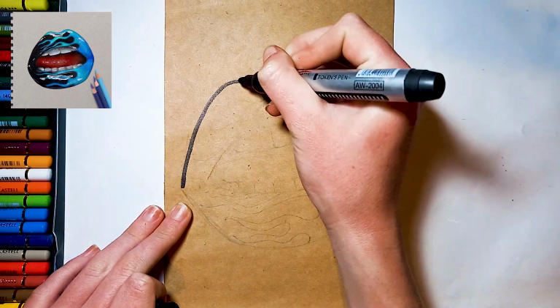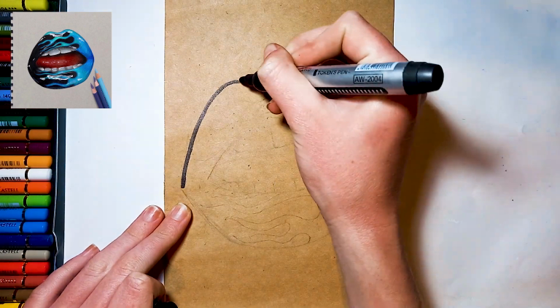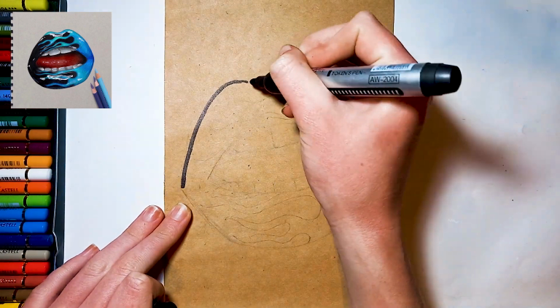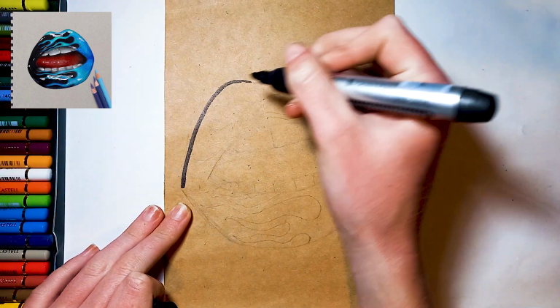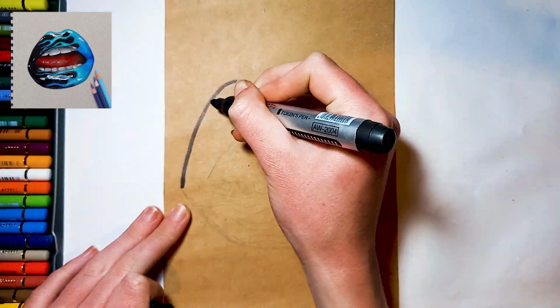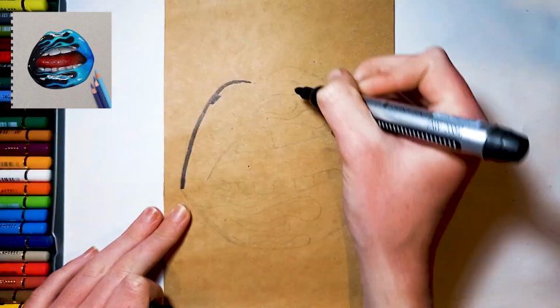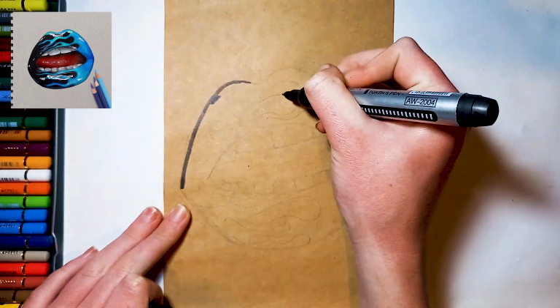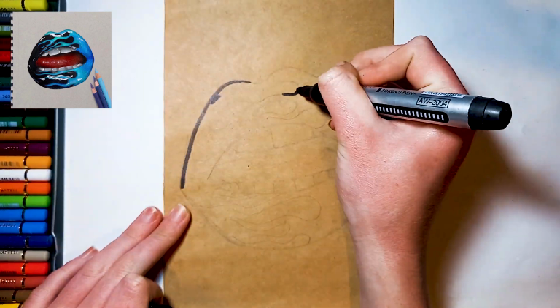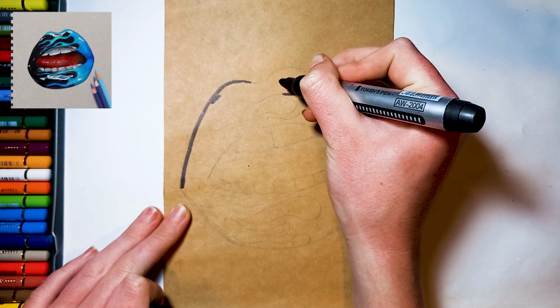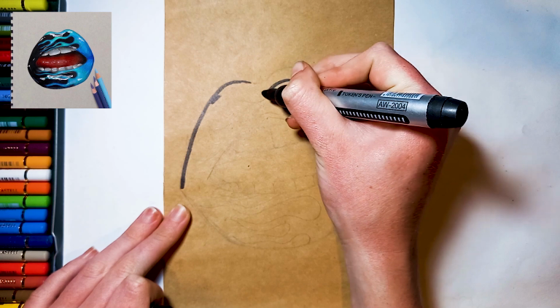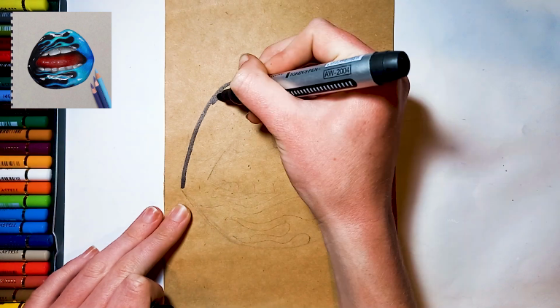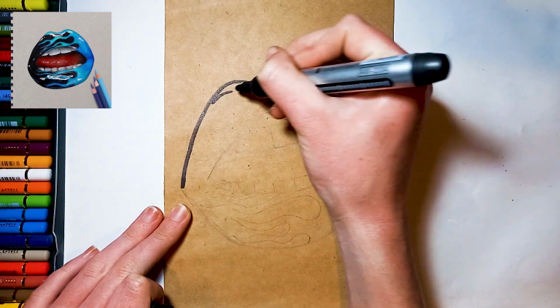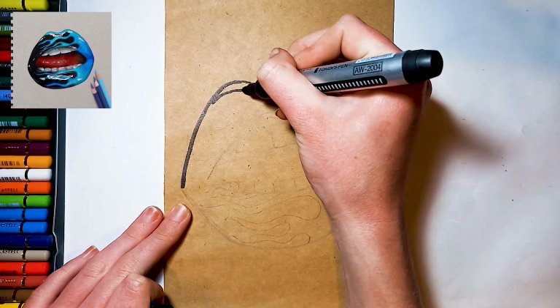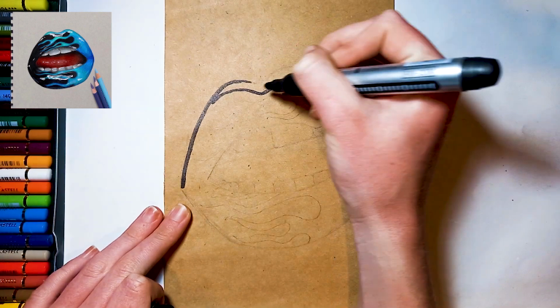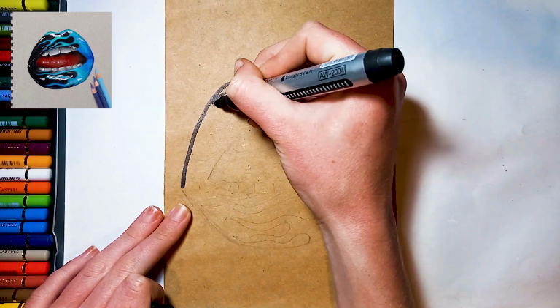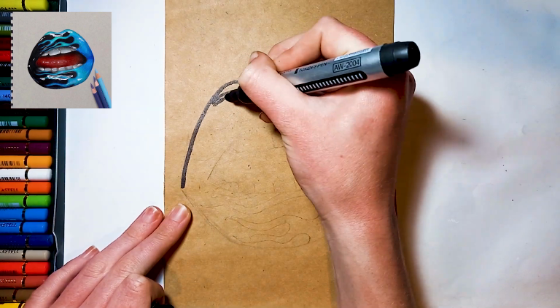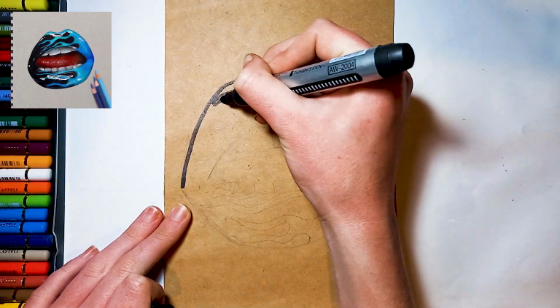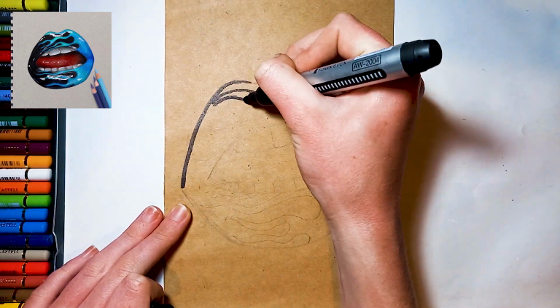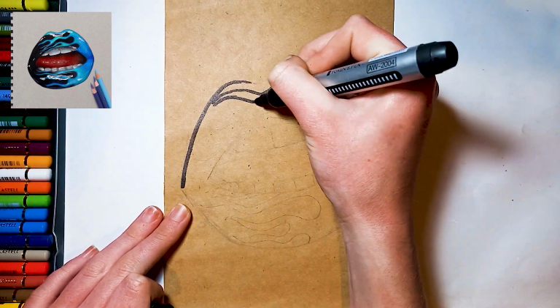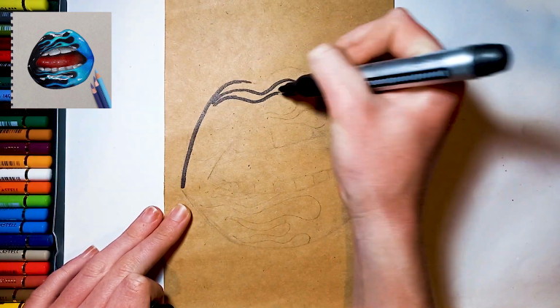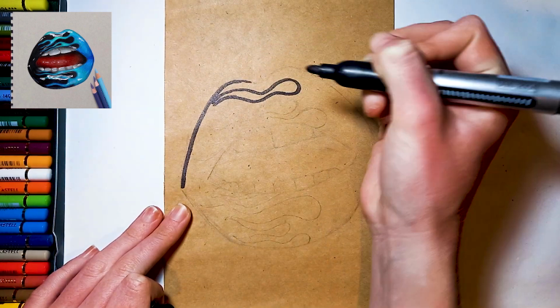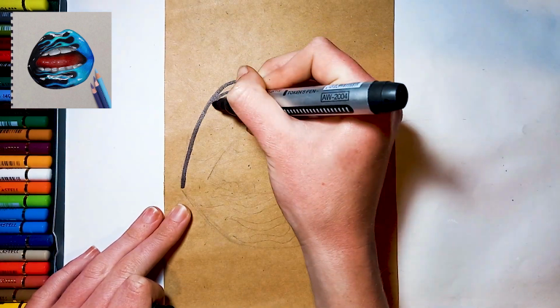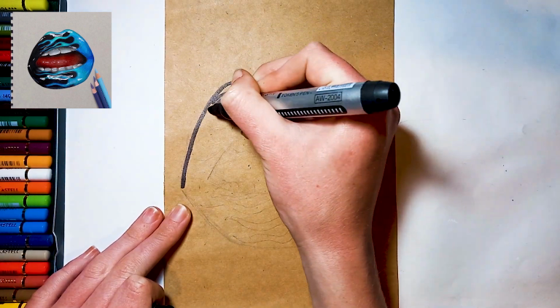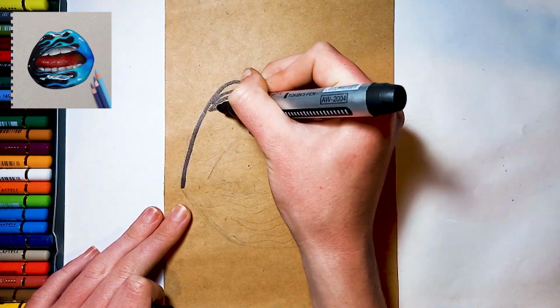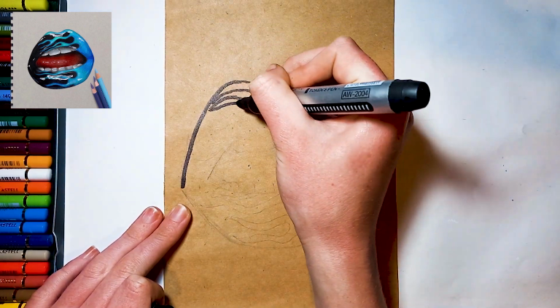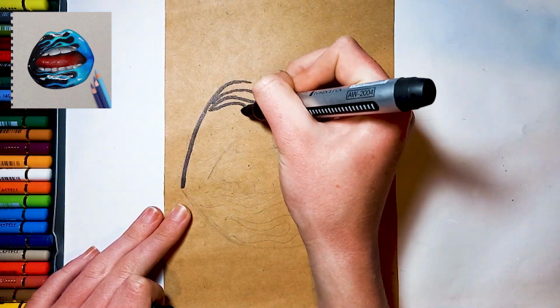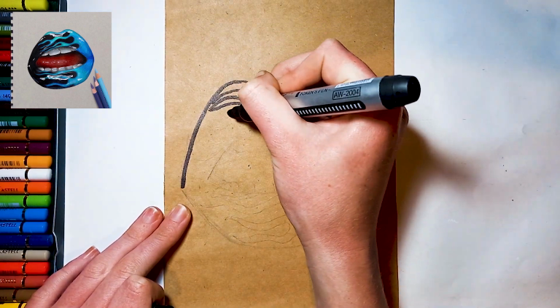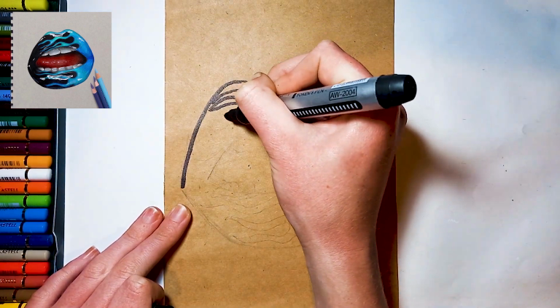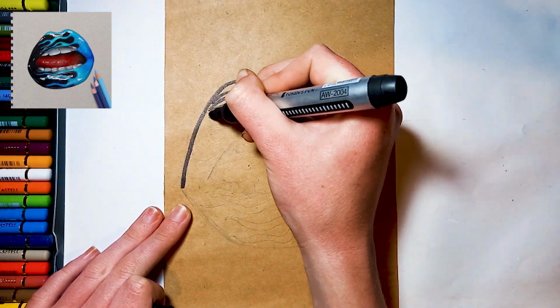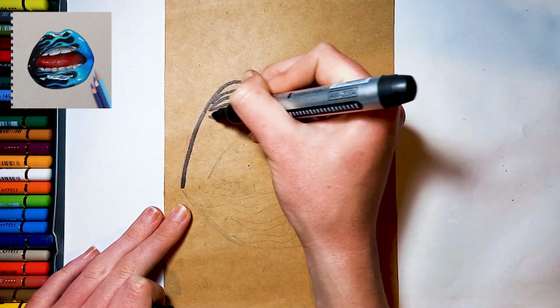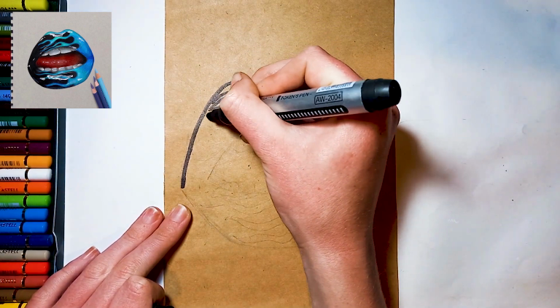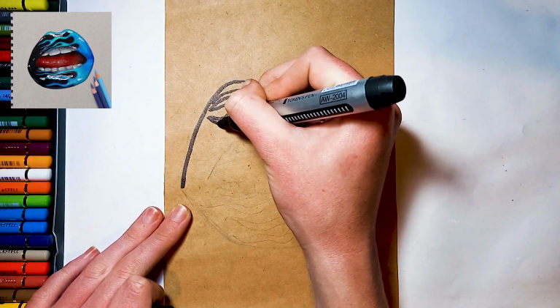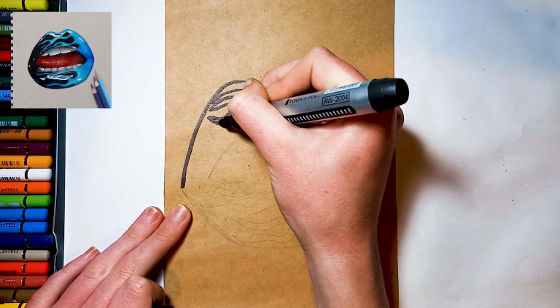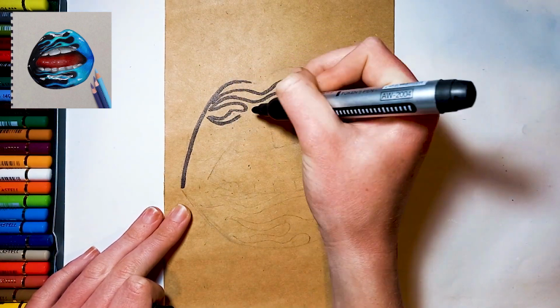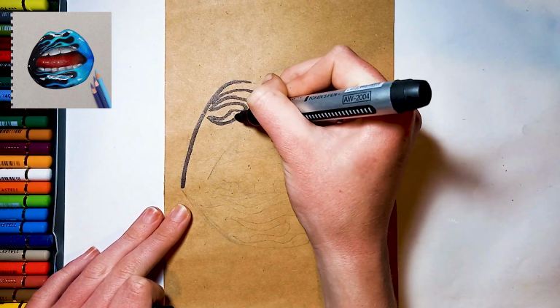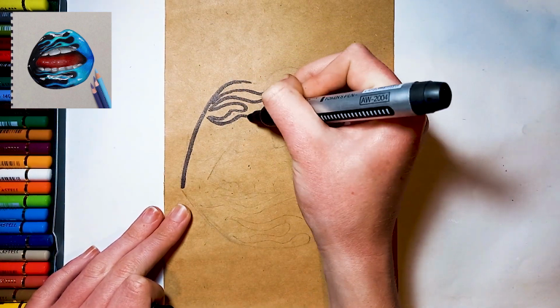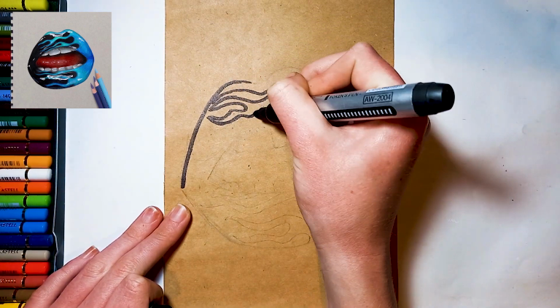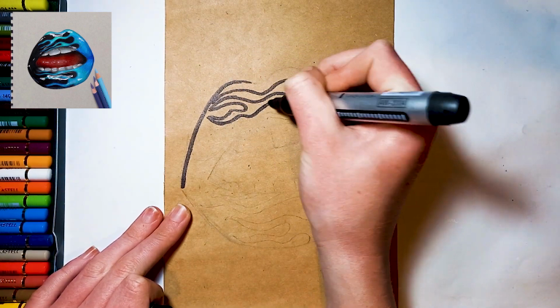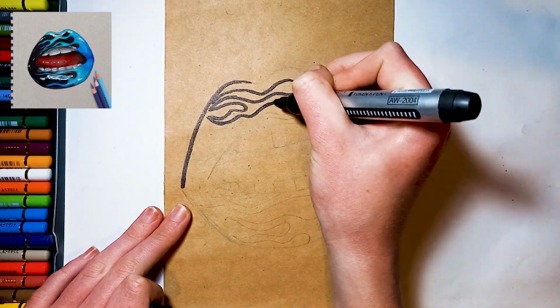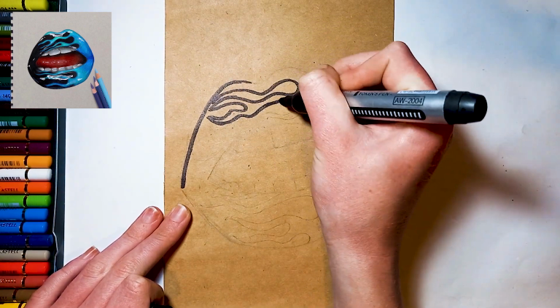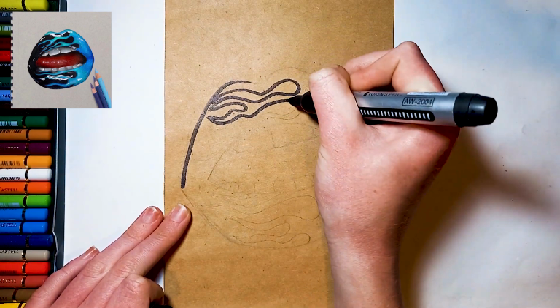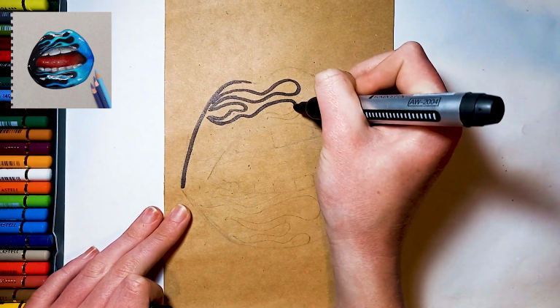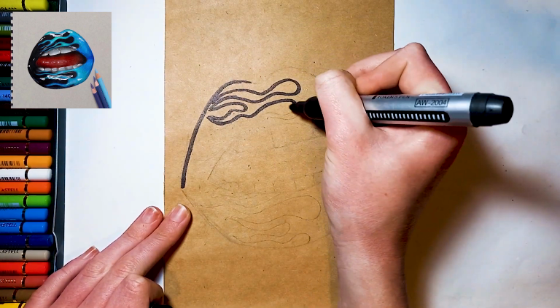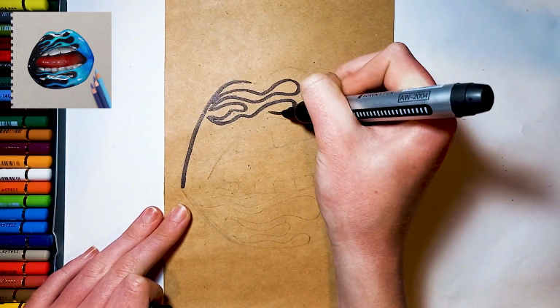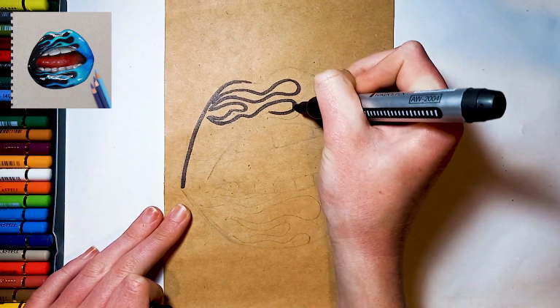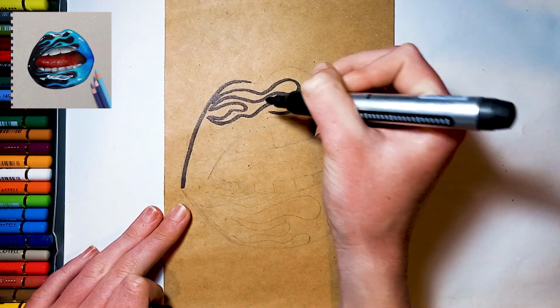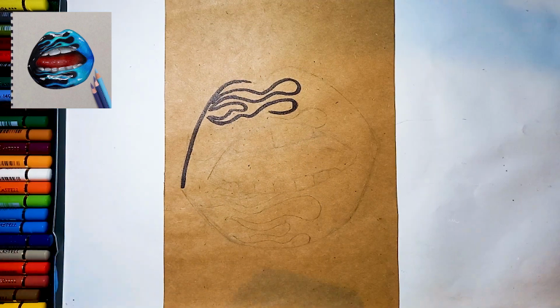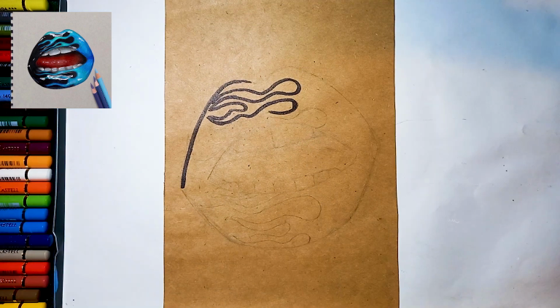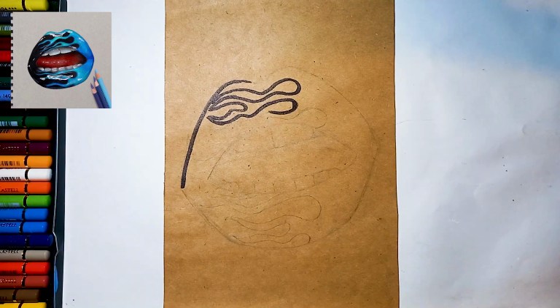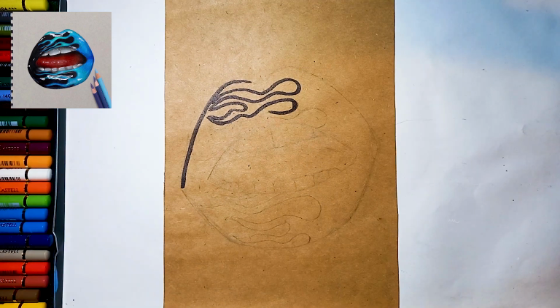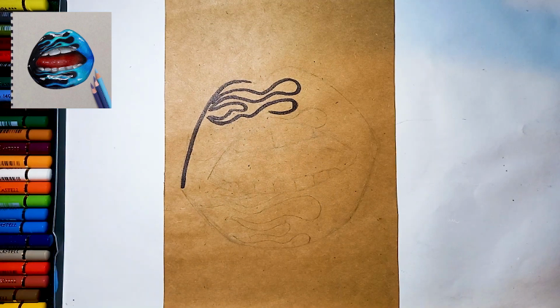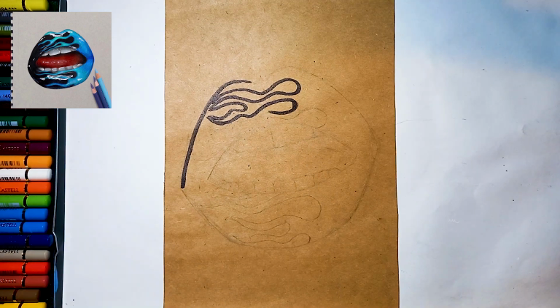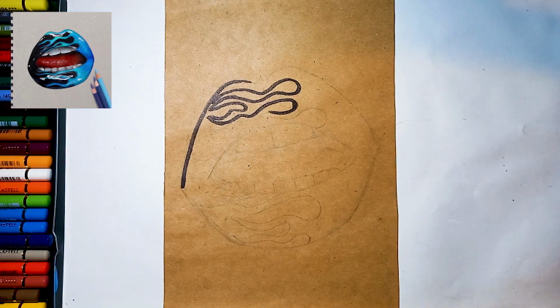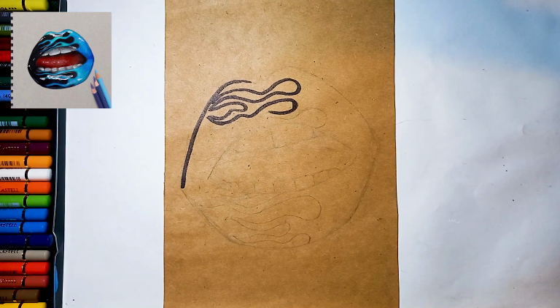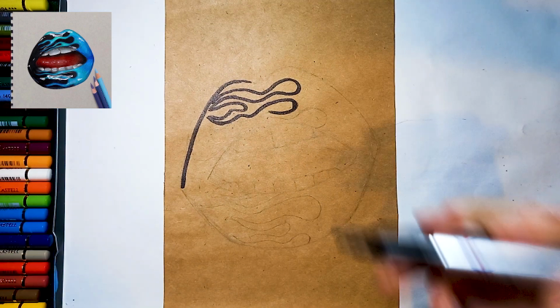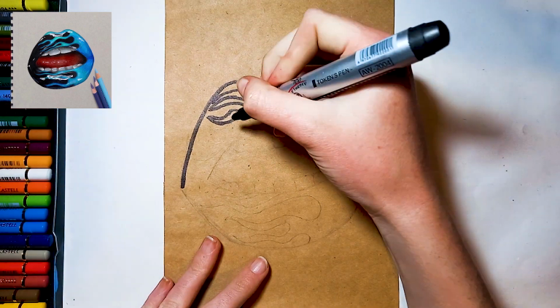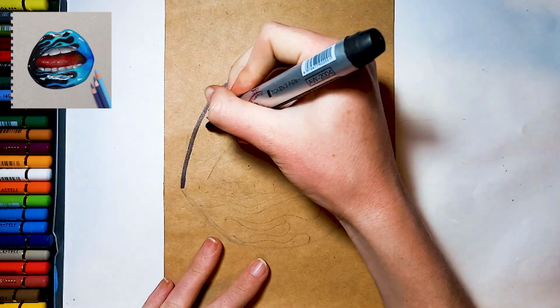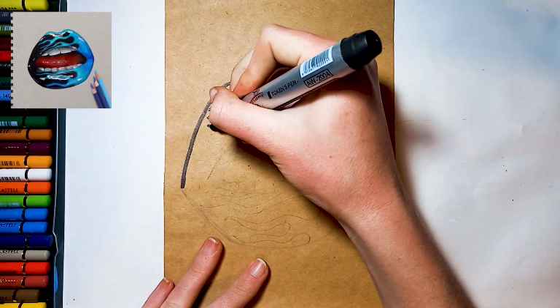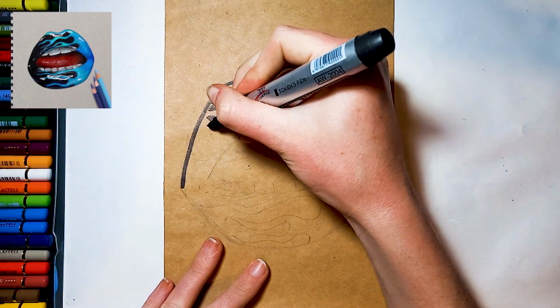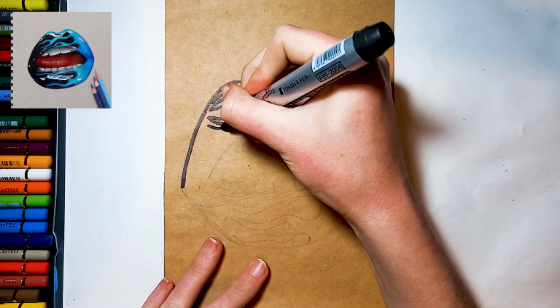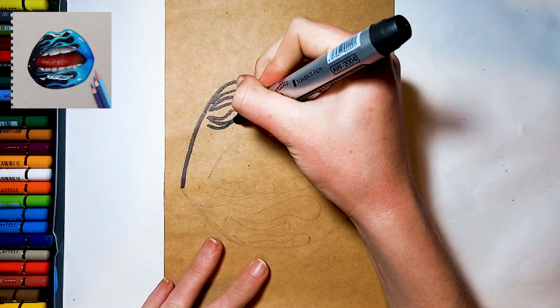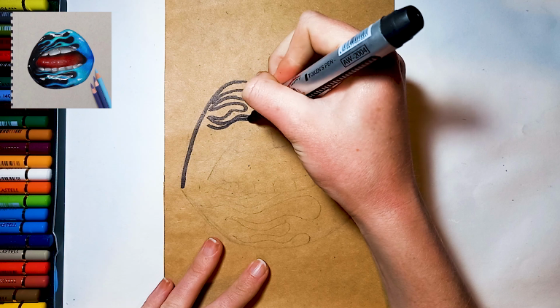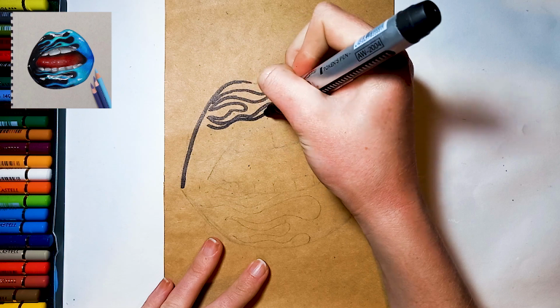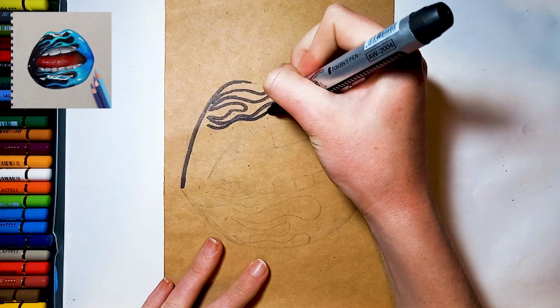Once you've got your sketch, block in the black areas with a black marker. Then colour over that area completely with a black colour pencil.